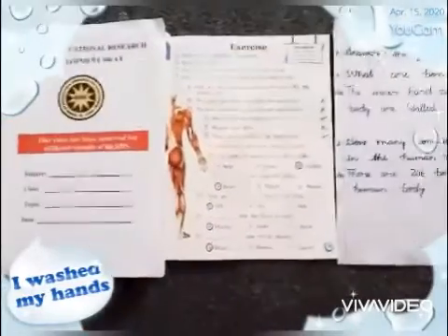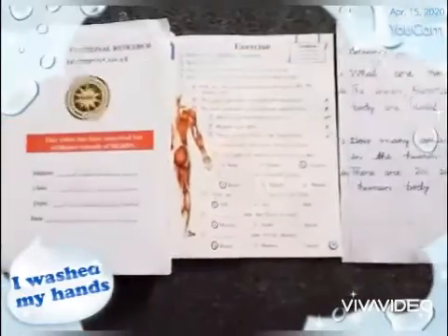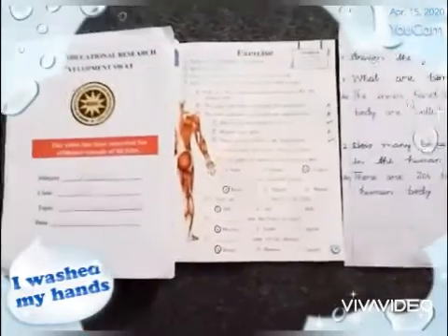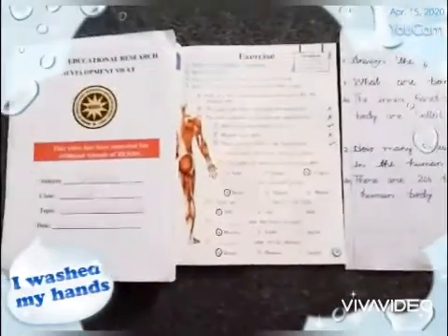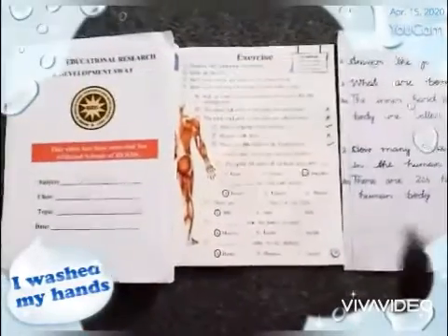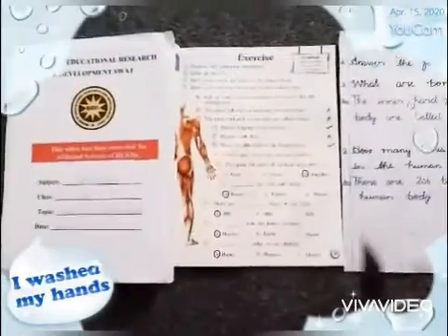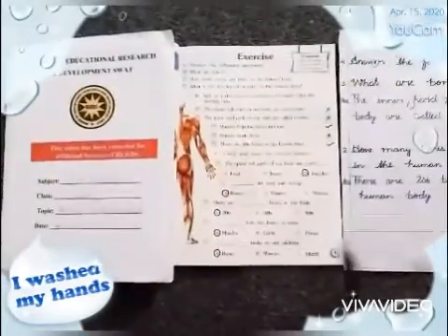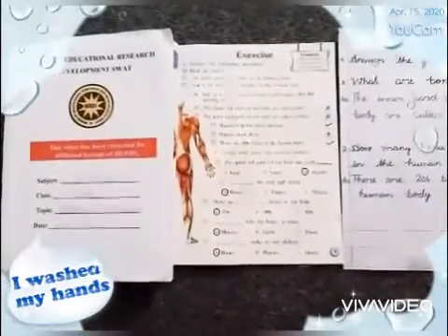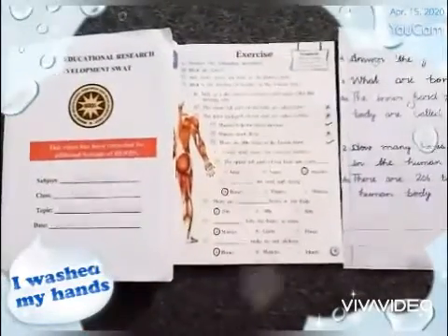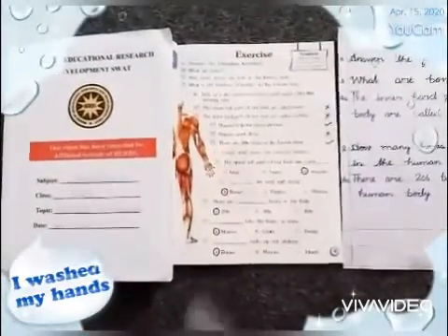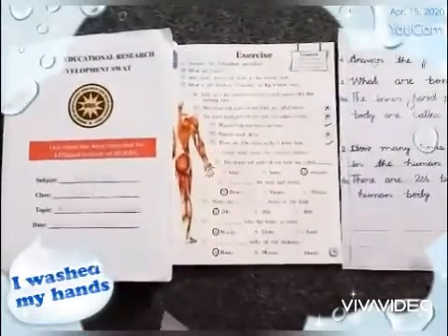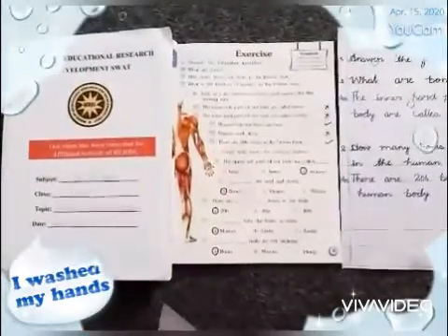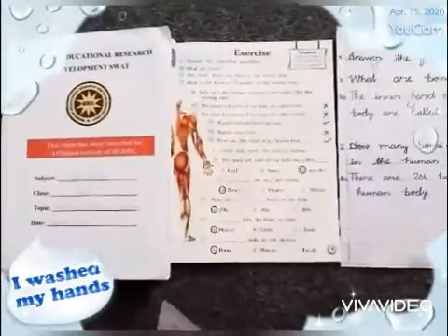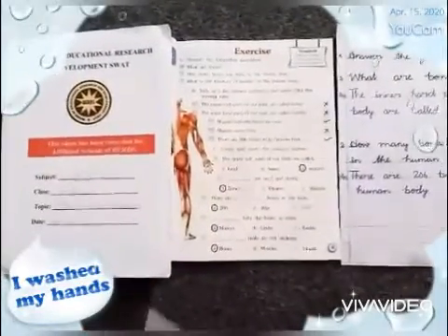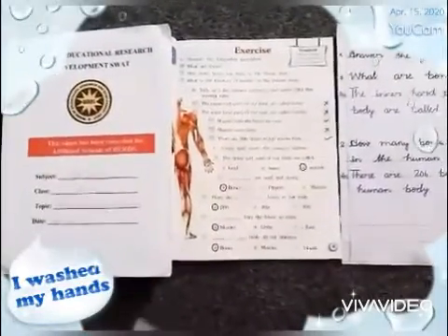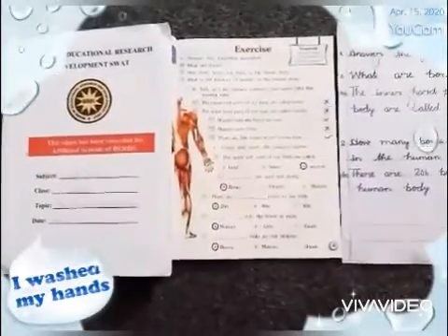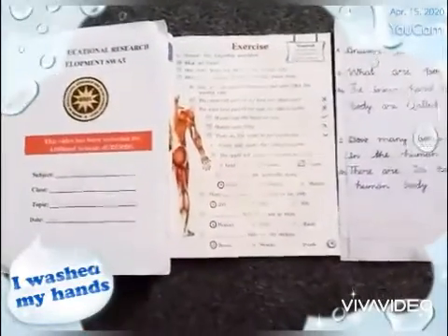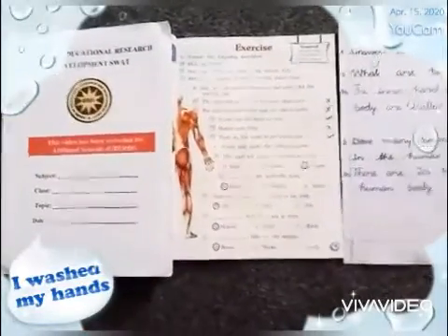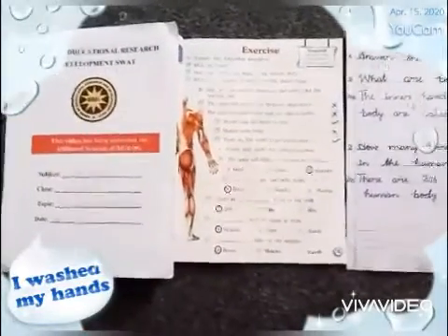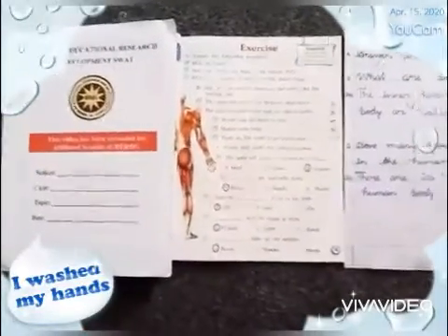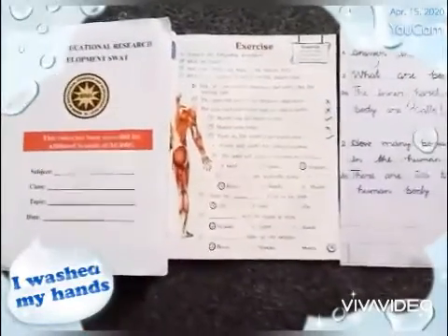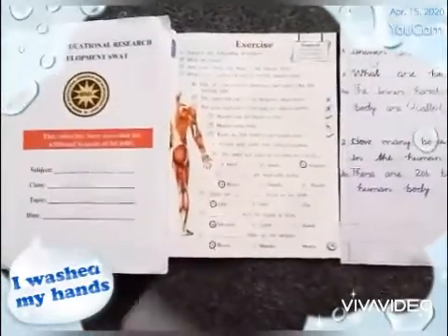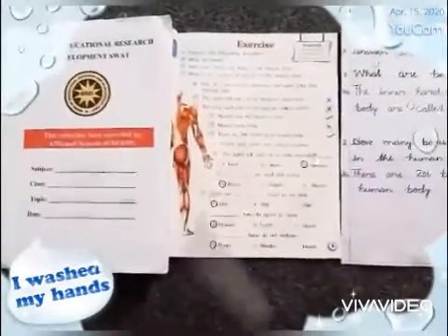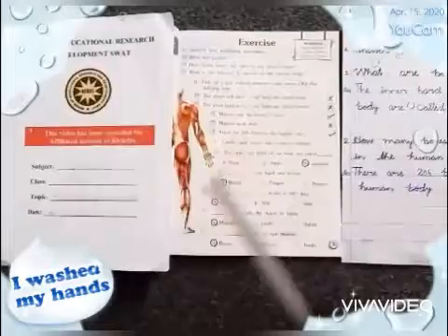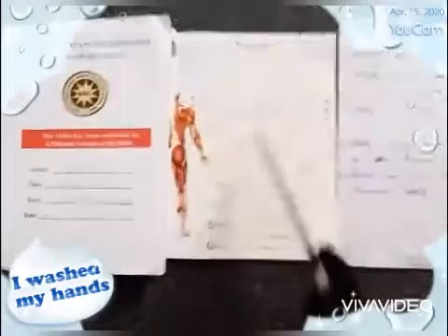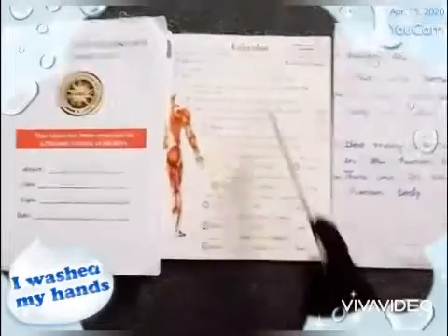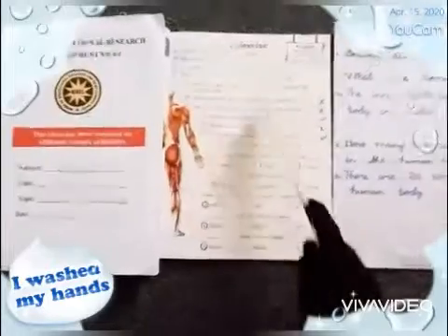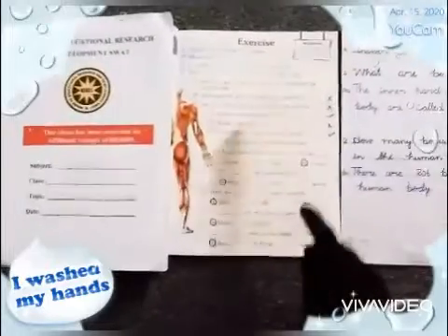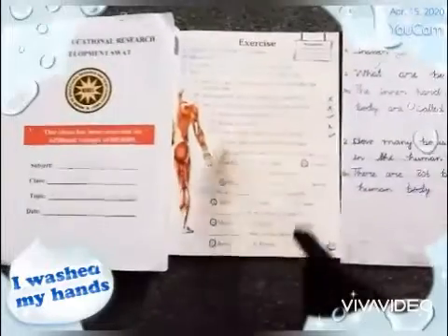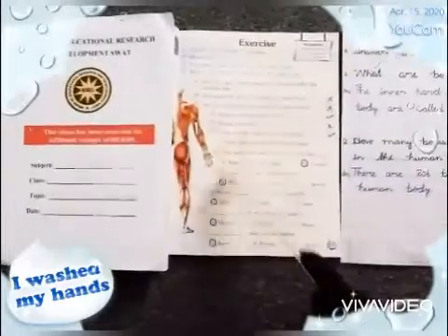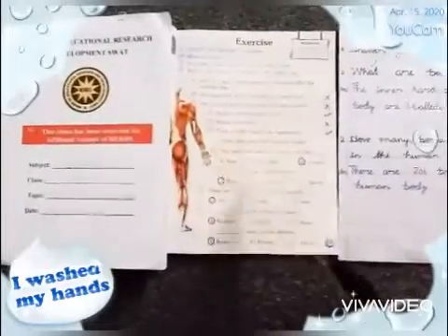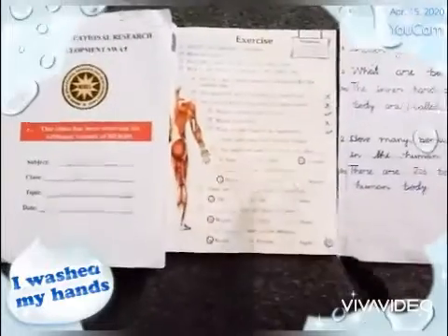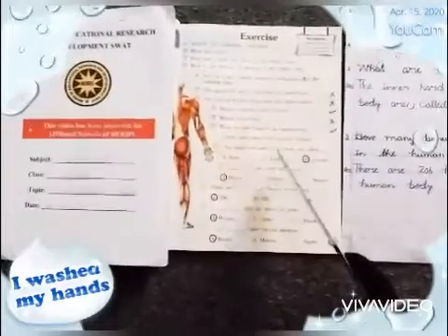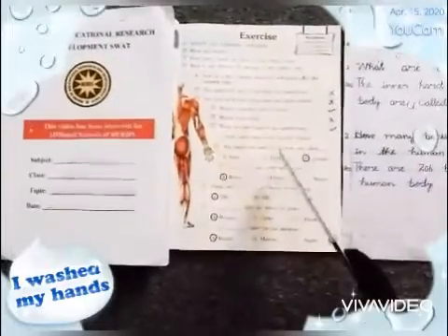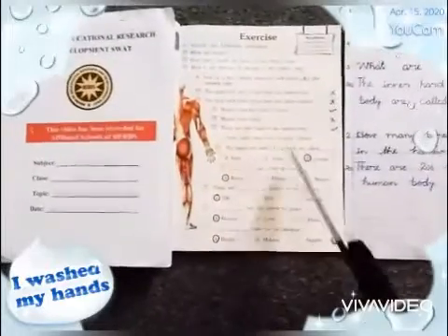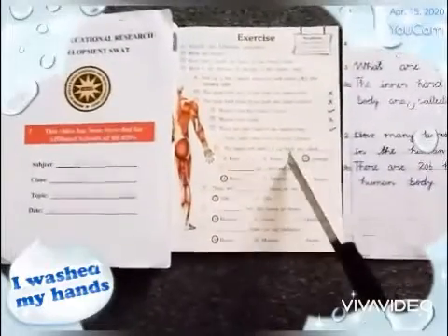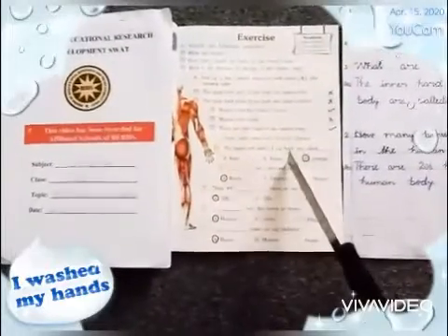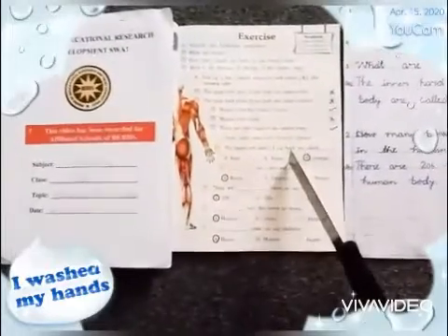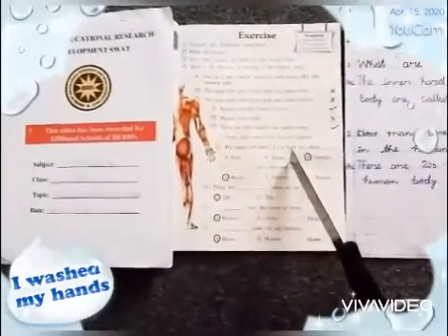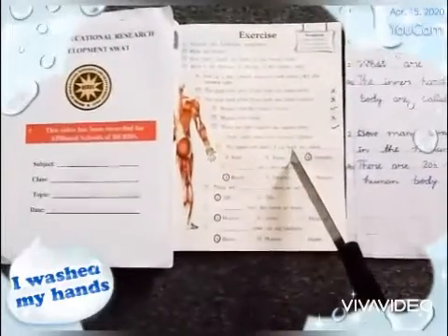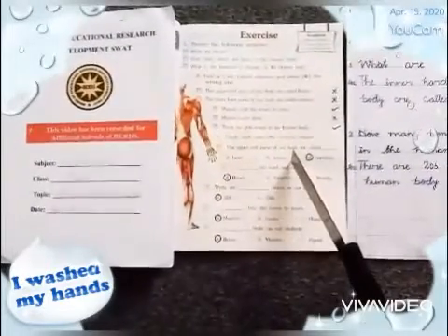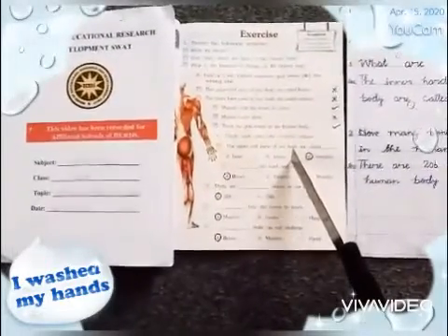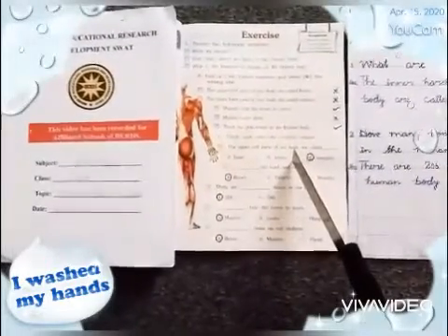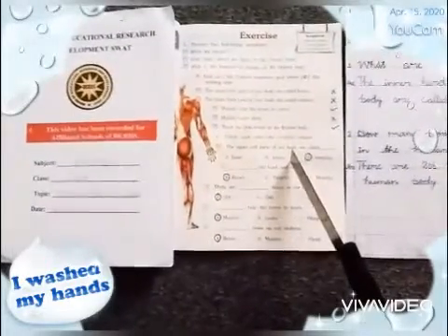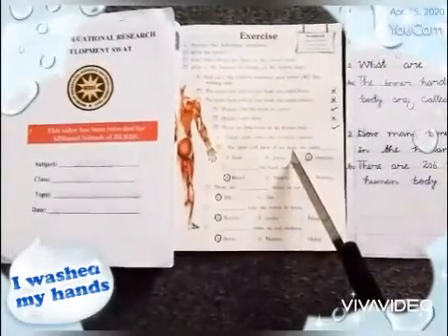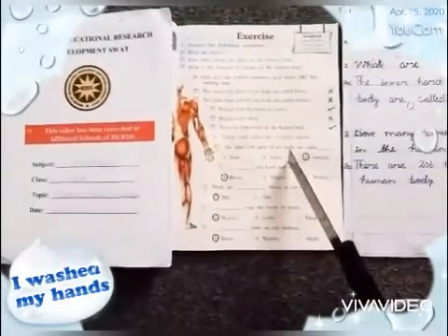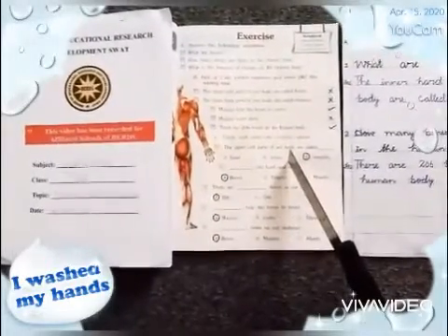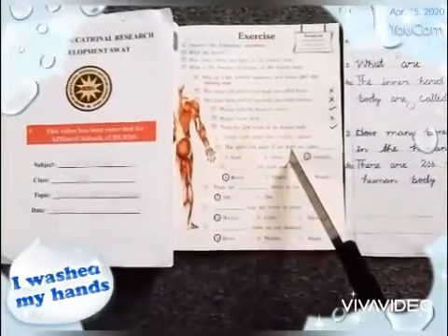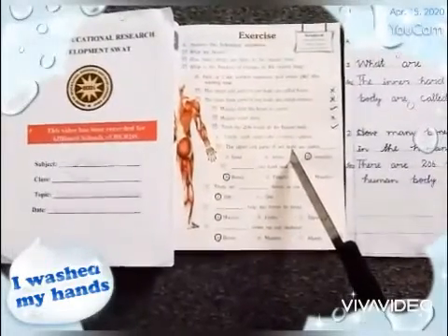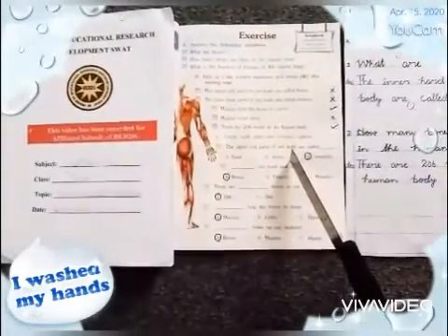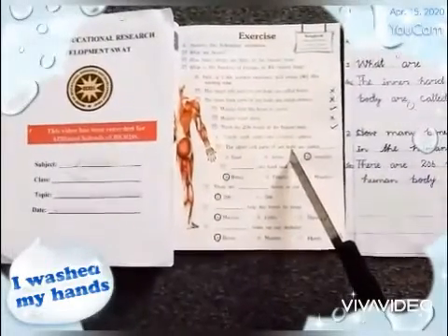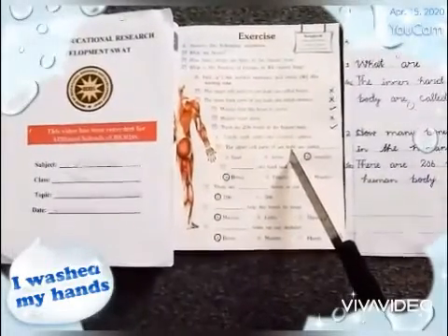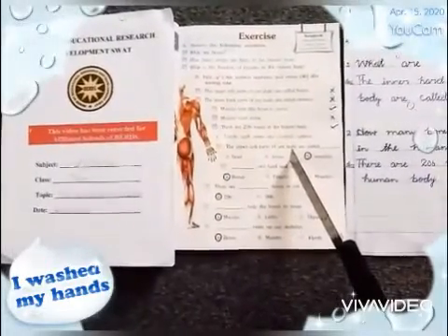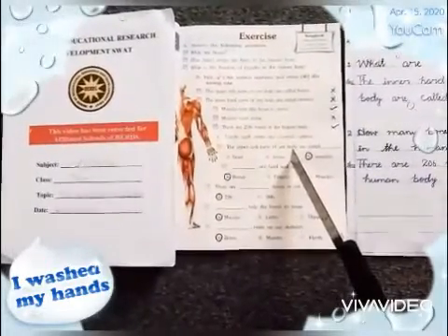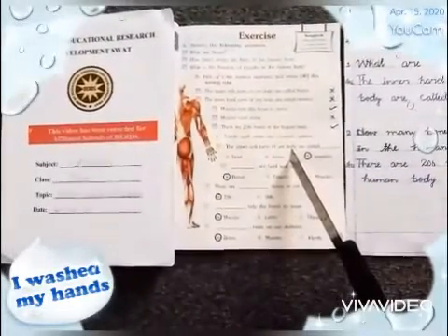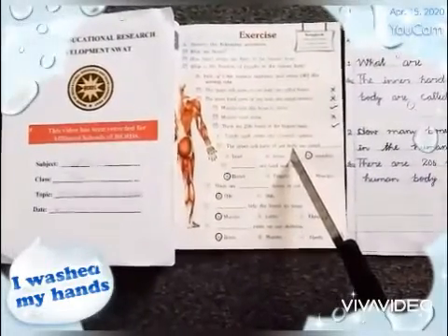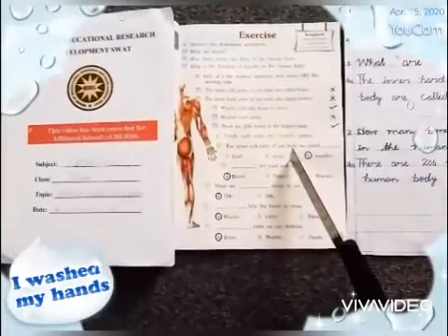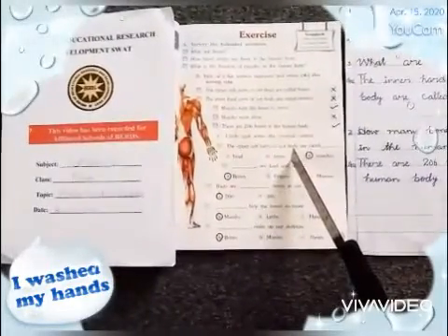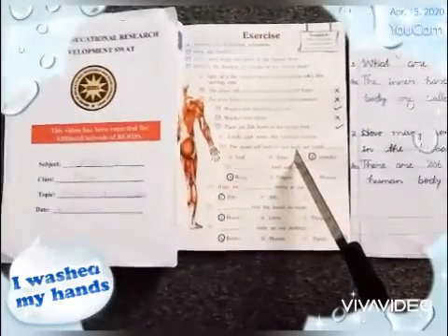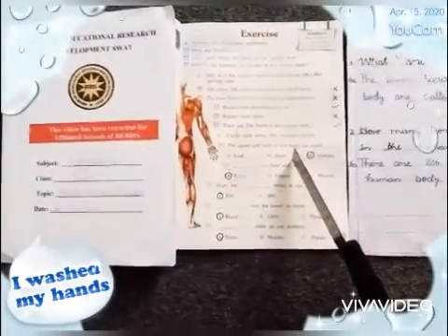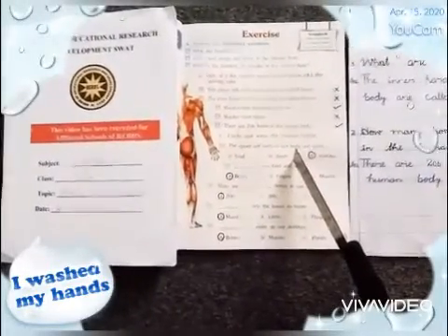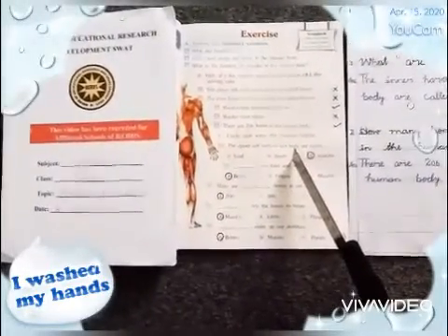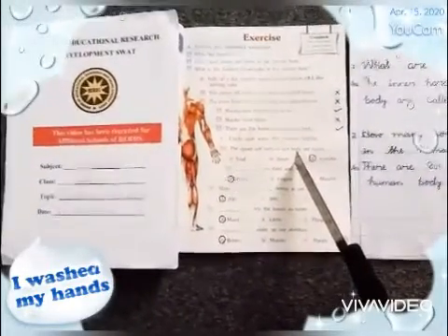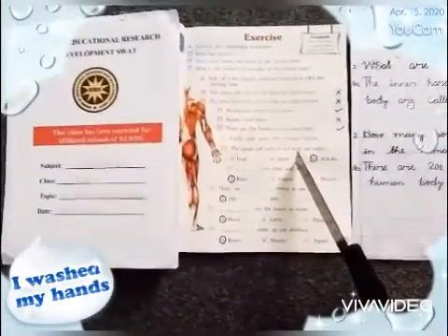Okay students, it's enough for today. Write these questions in your notebook. Memorize this and give your feedback. Thank you.